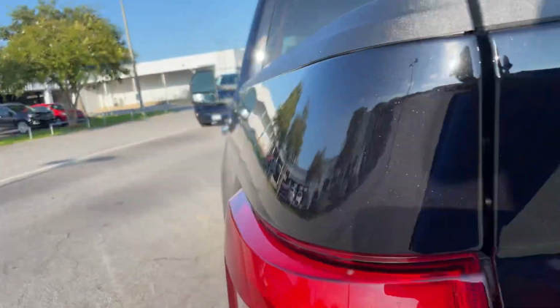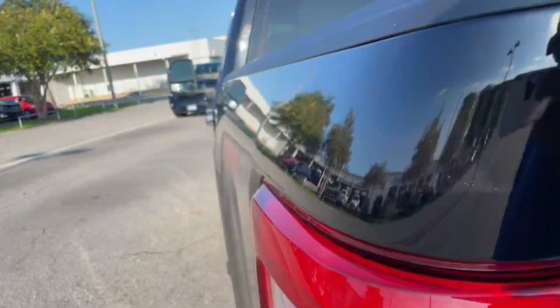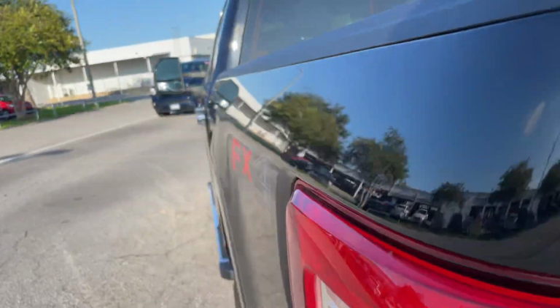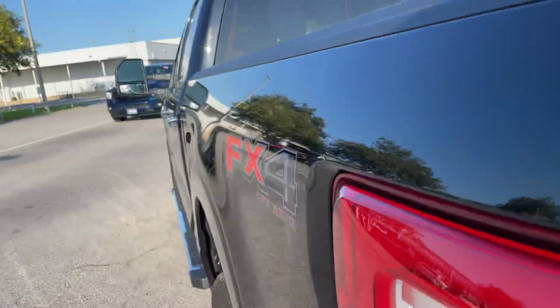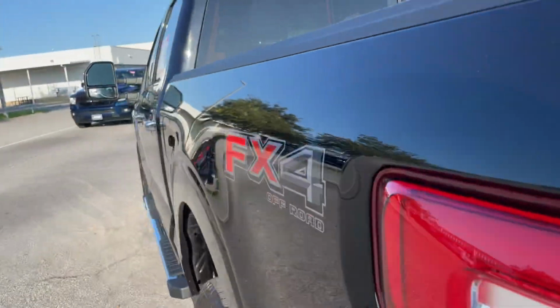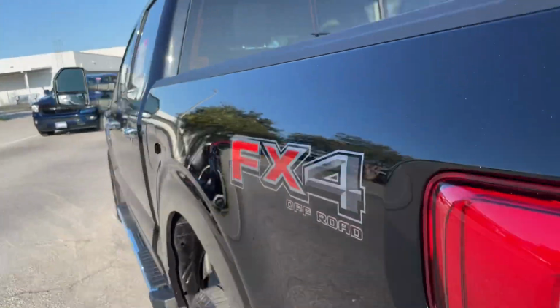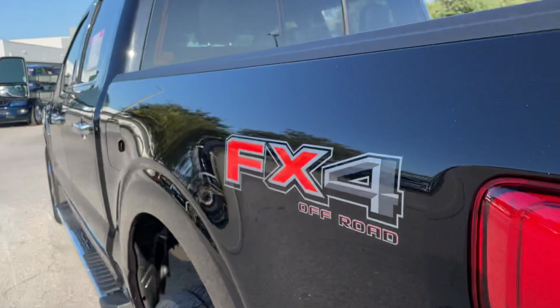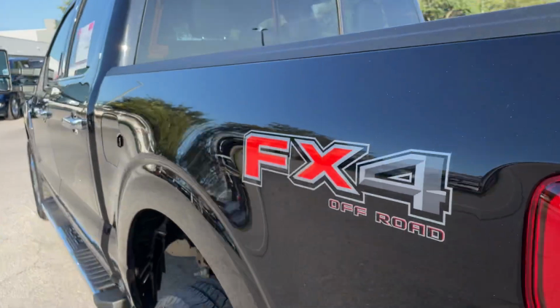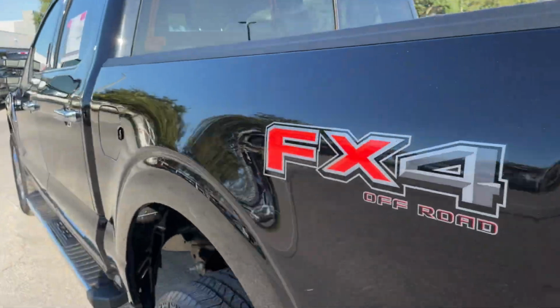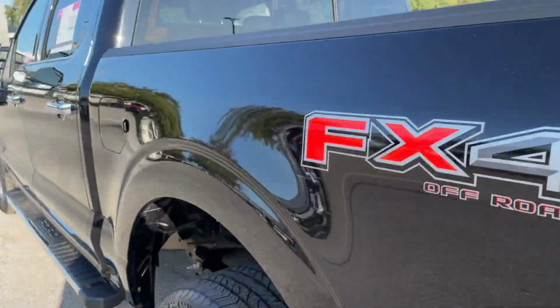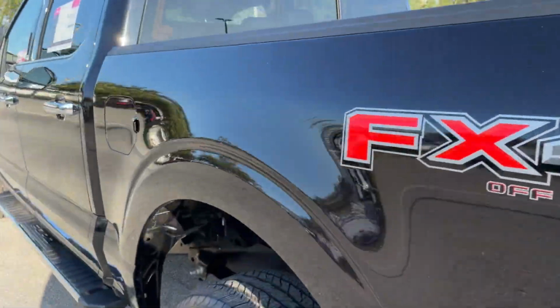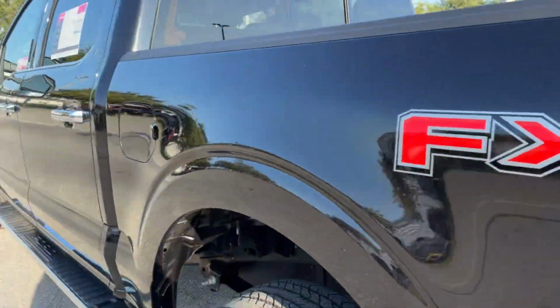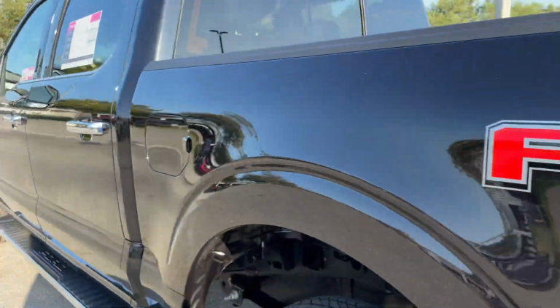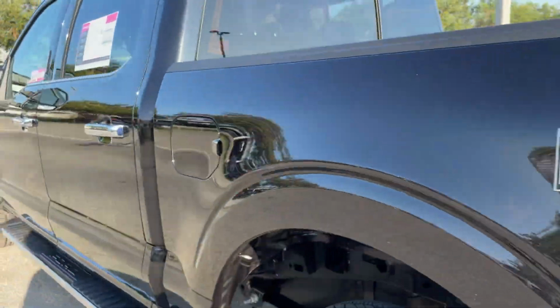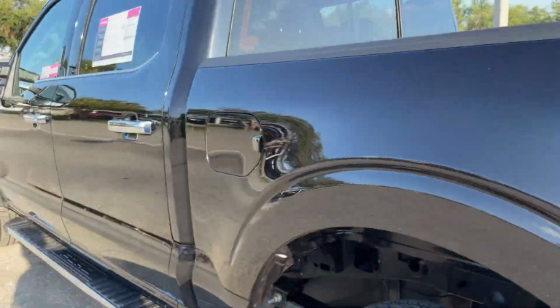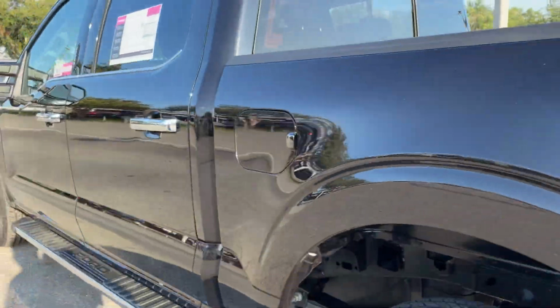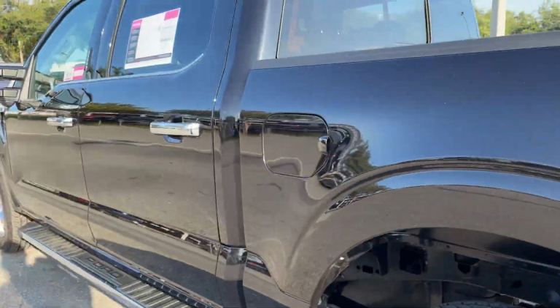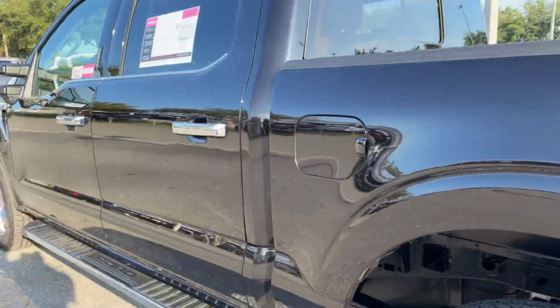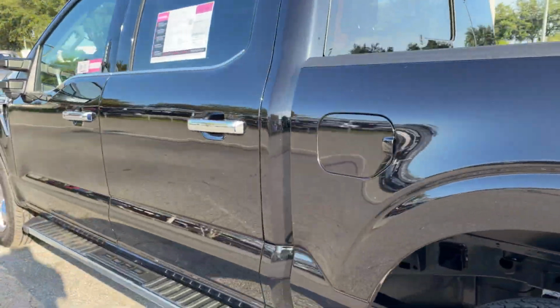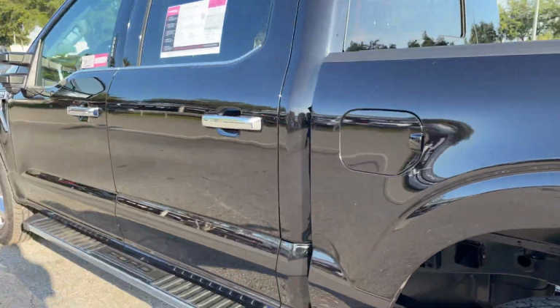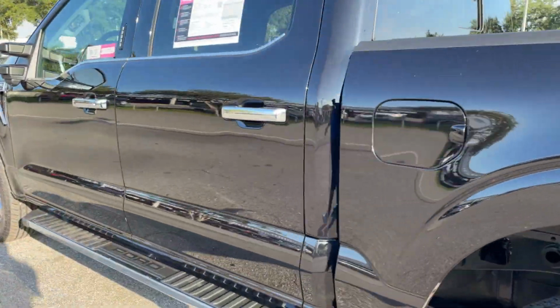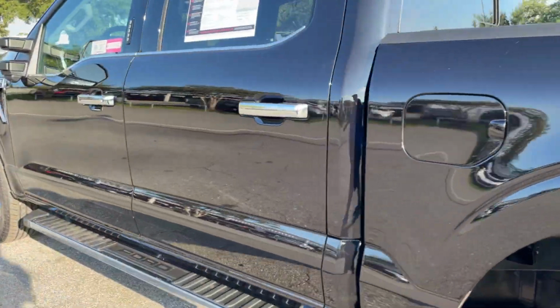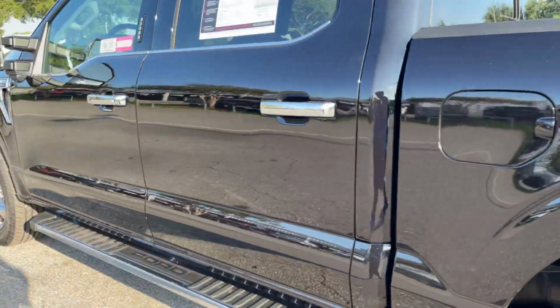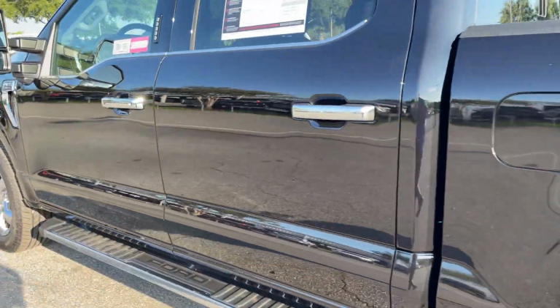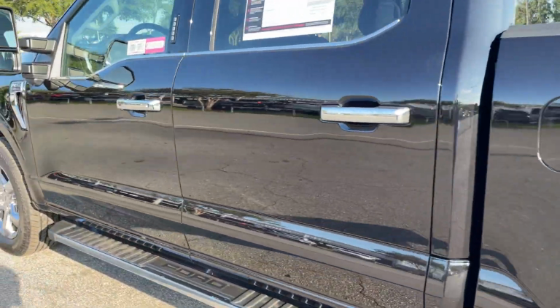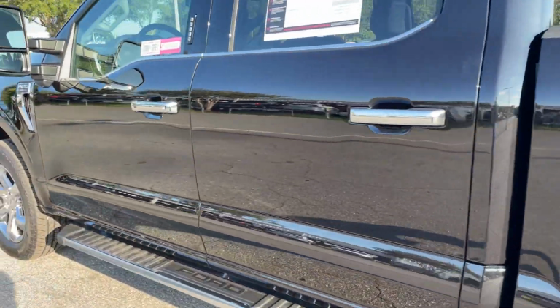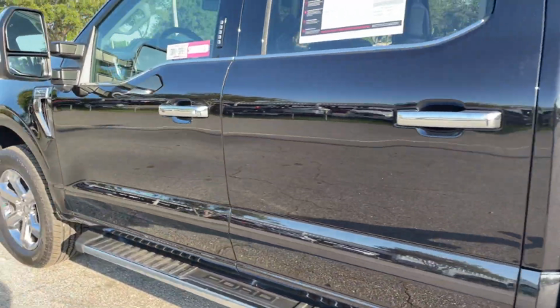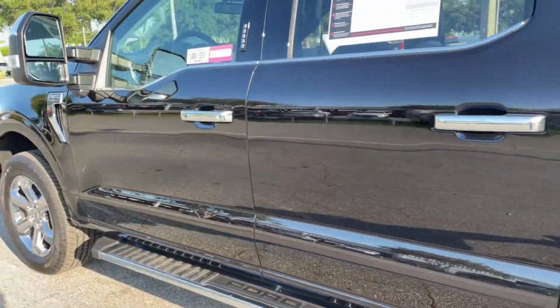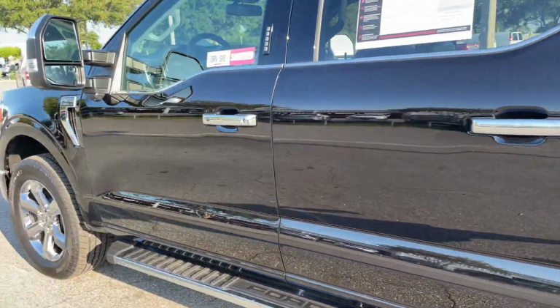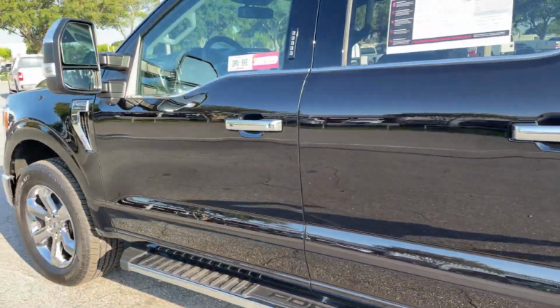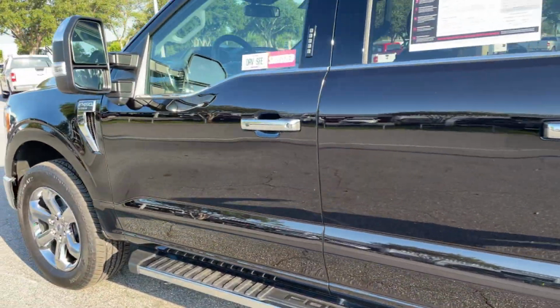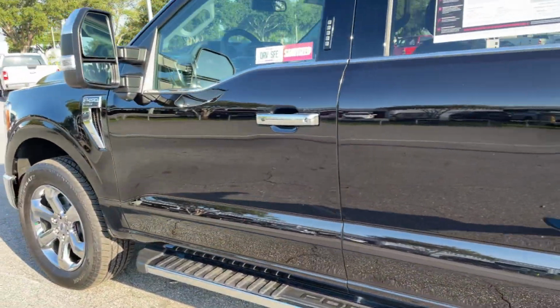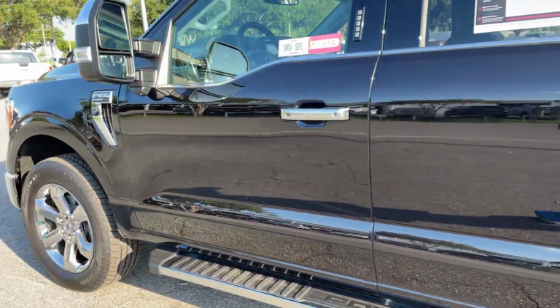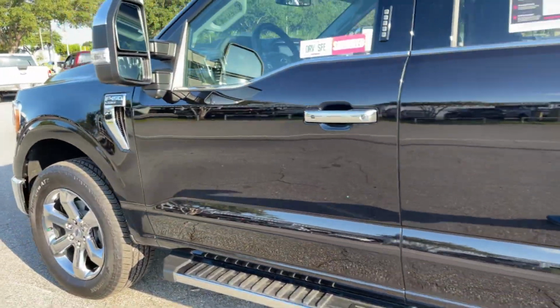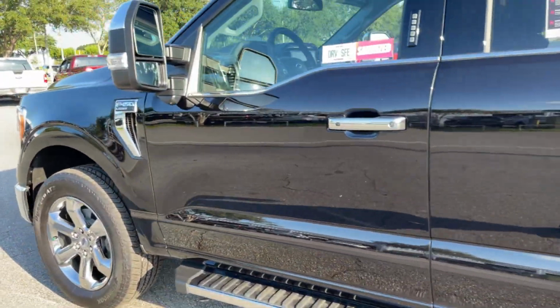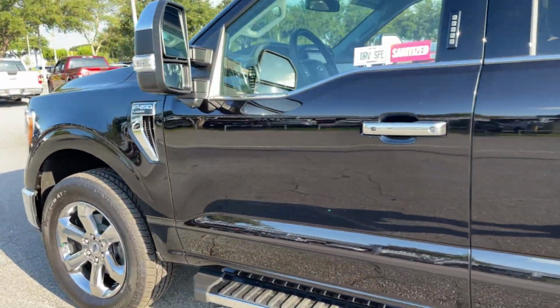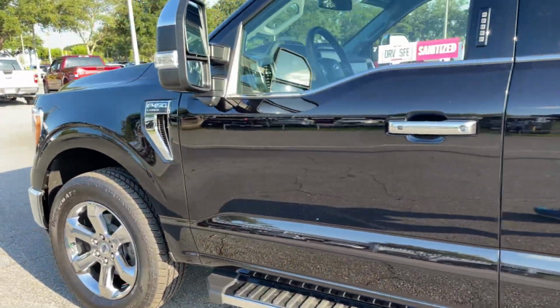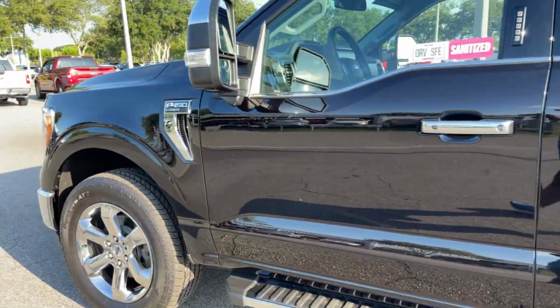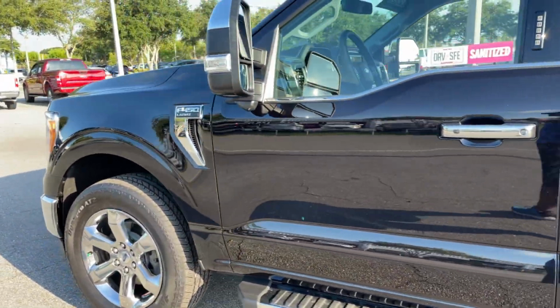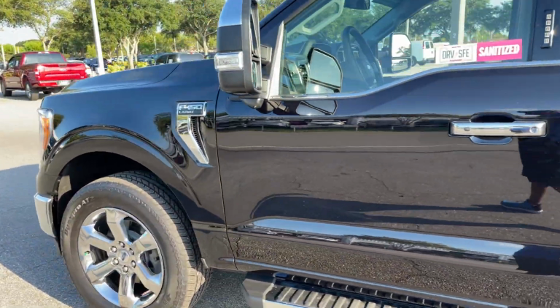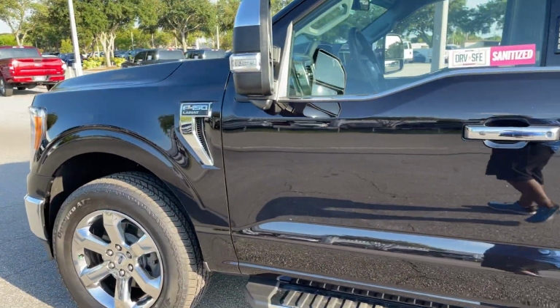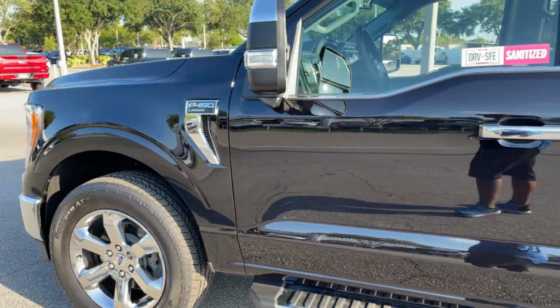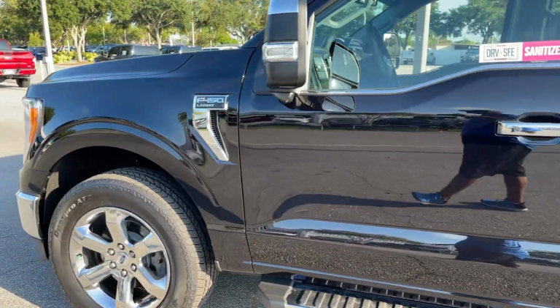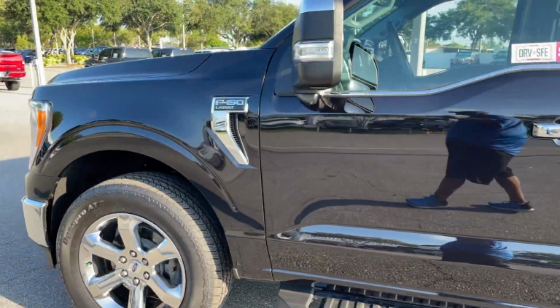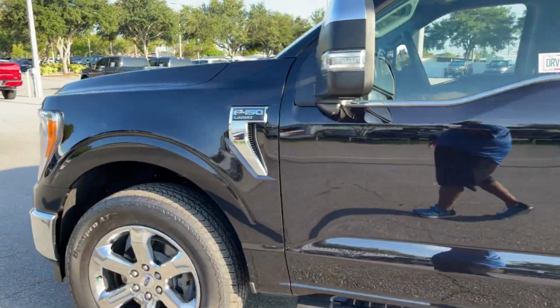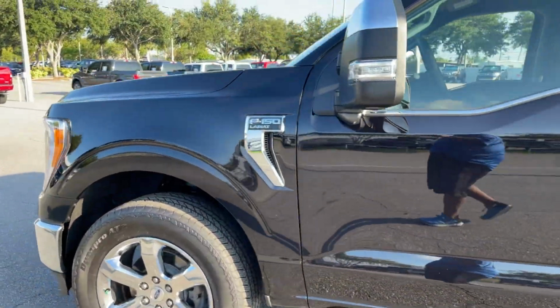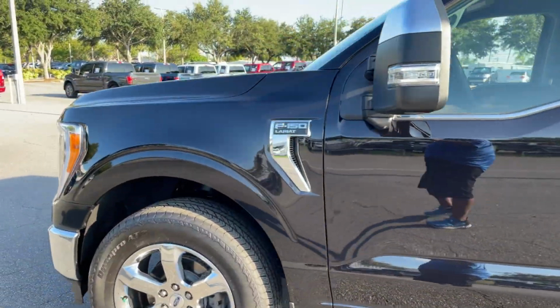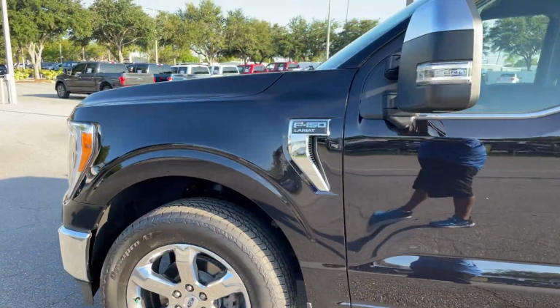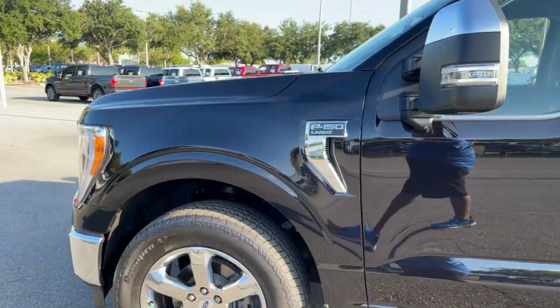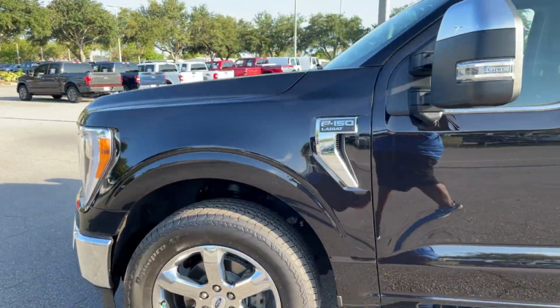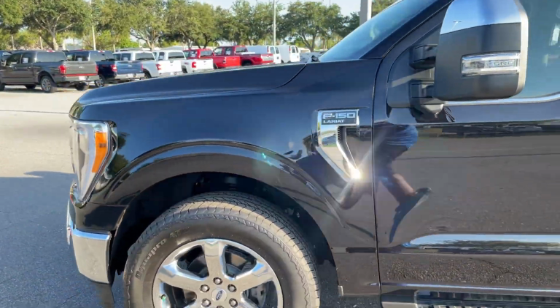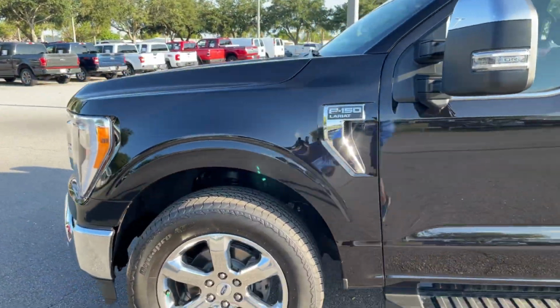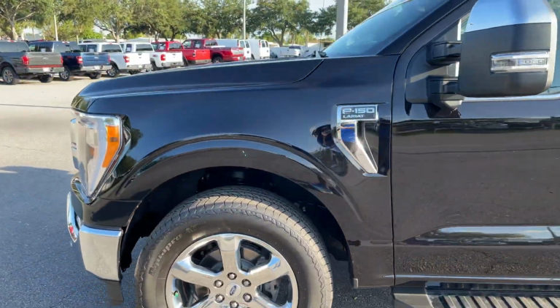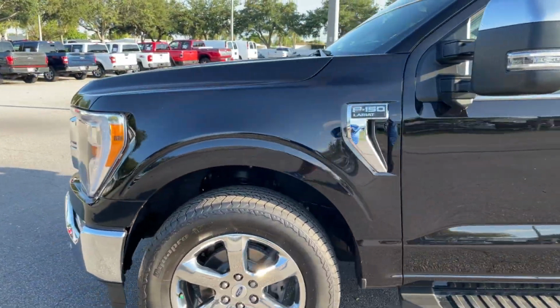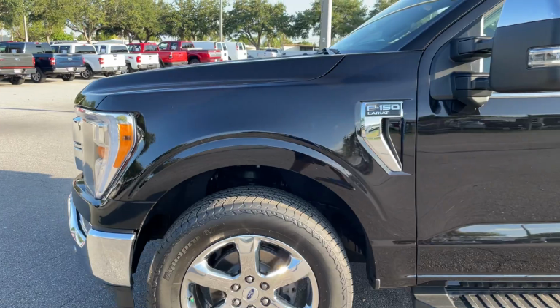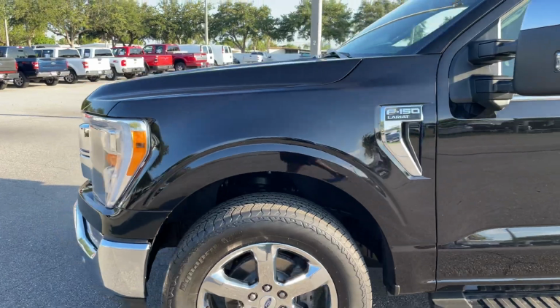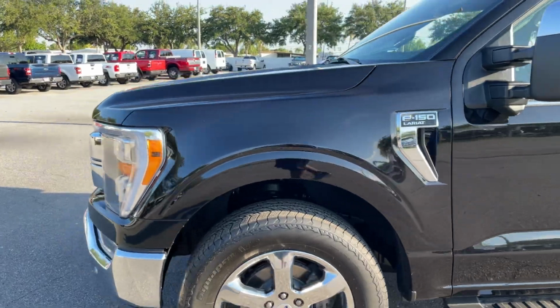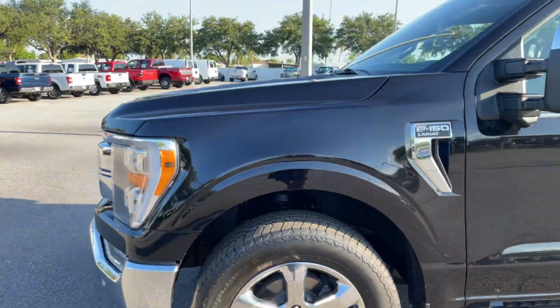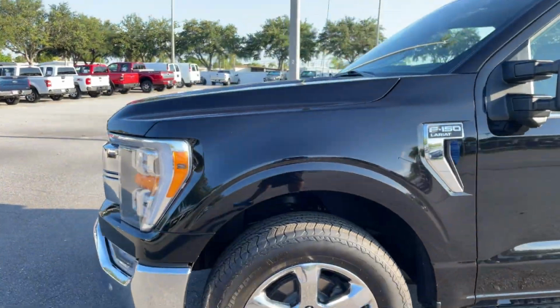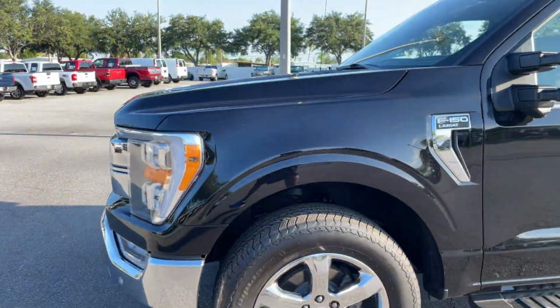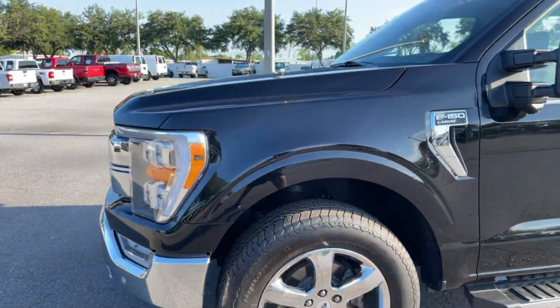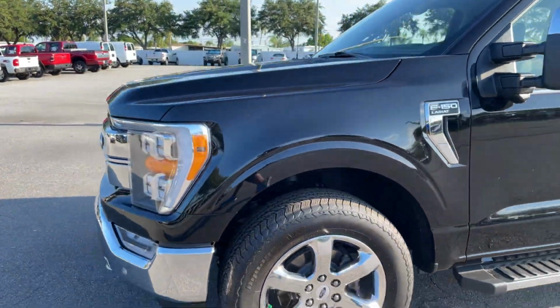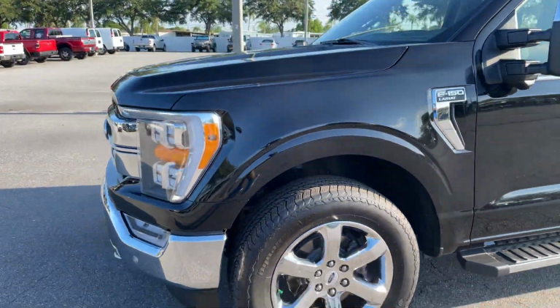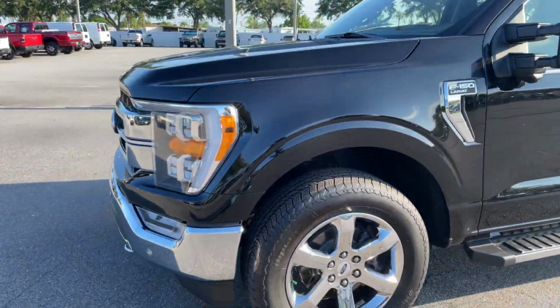This vehicle is four-wheel drive, powered by a 3.5 liter EcoBoost engine, so it's got power.